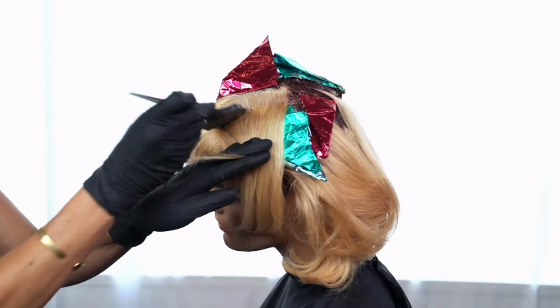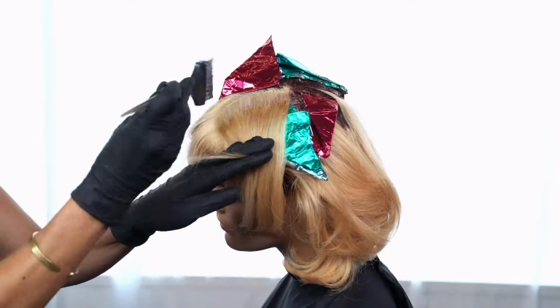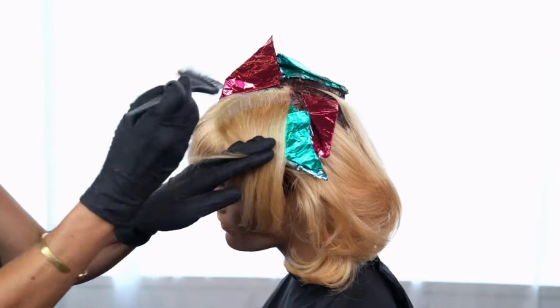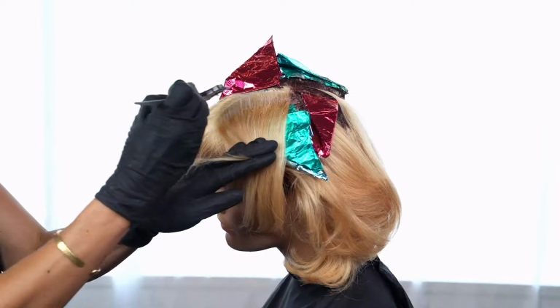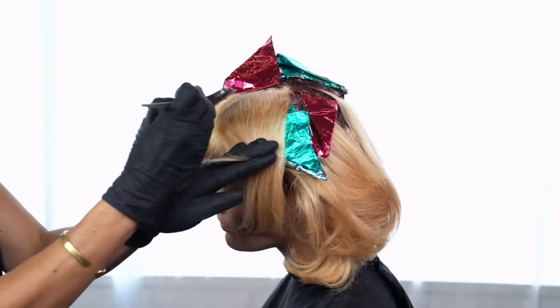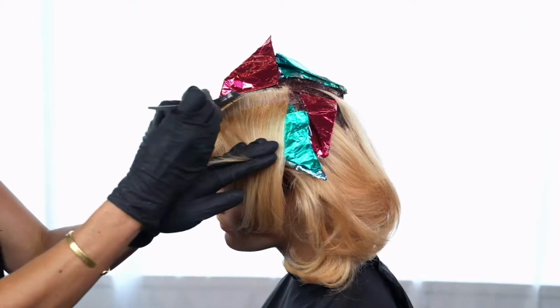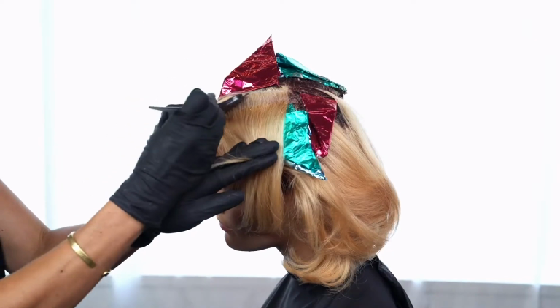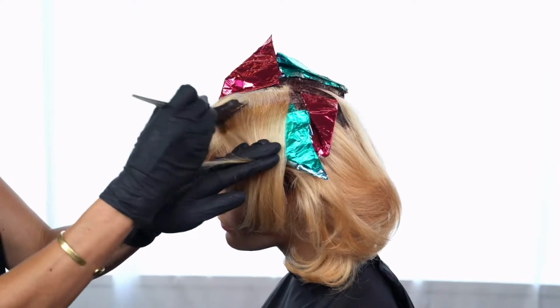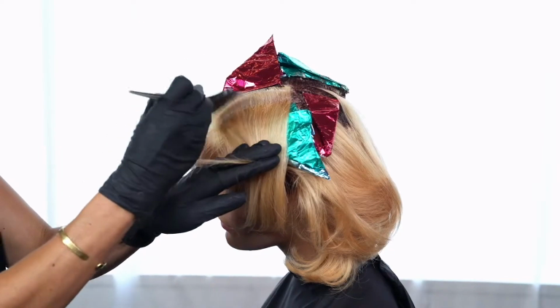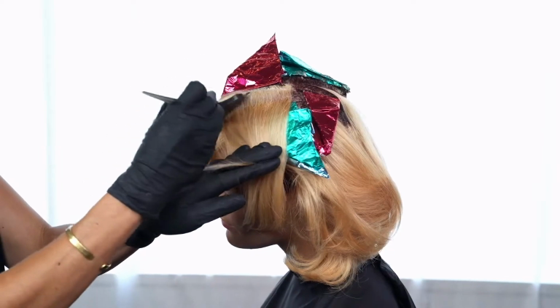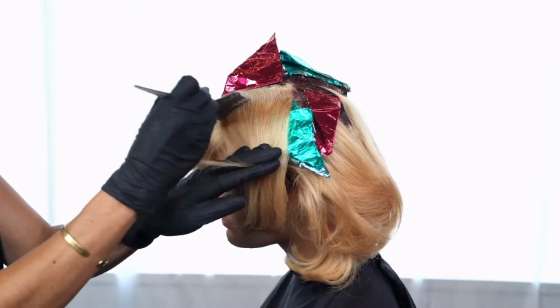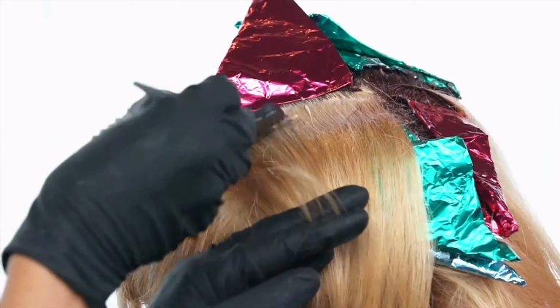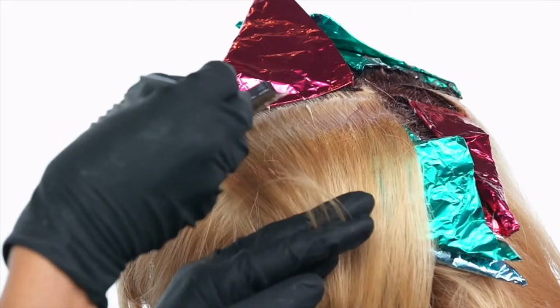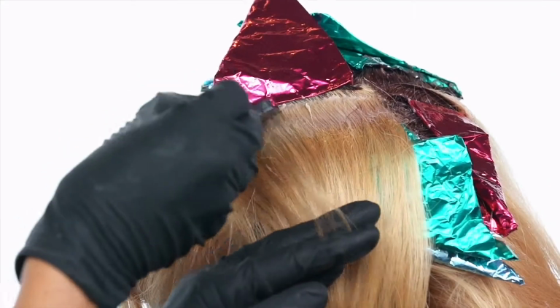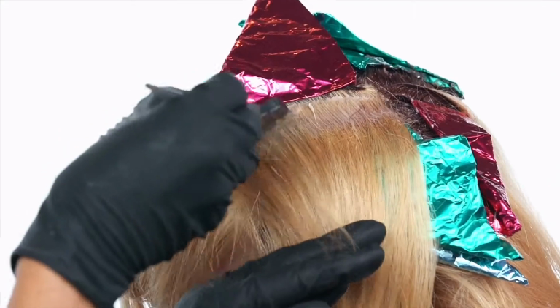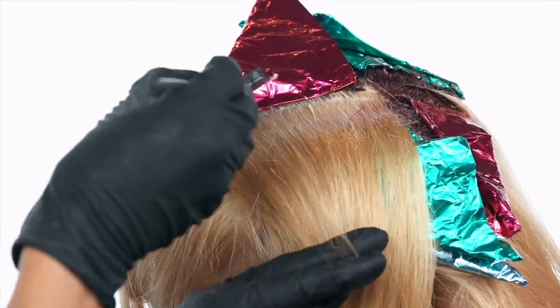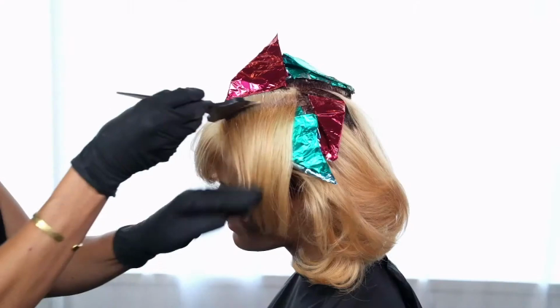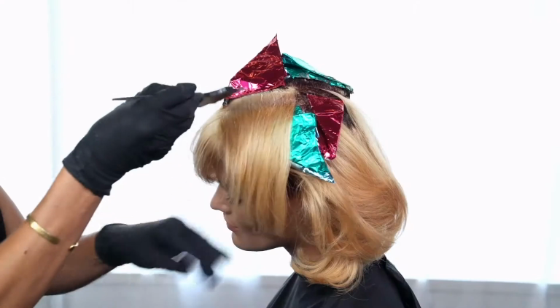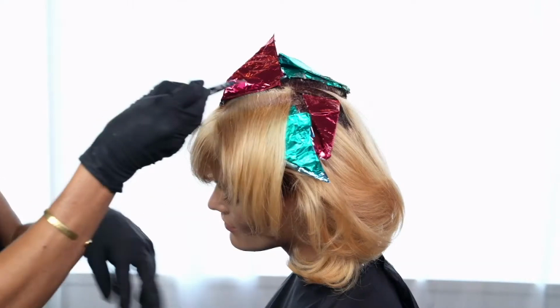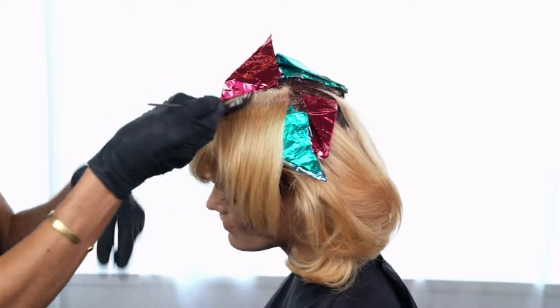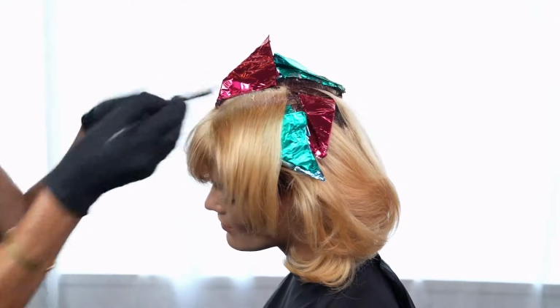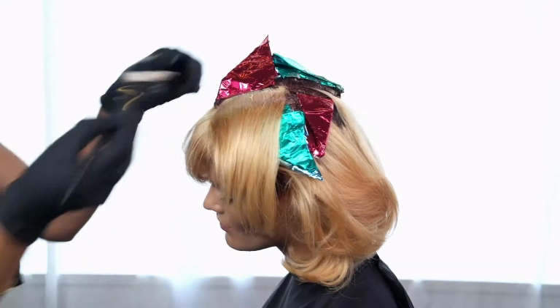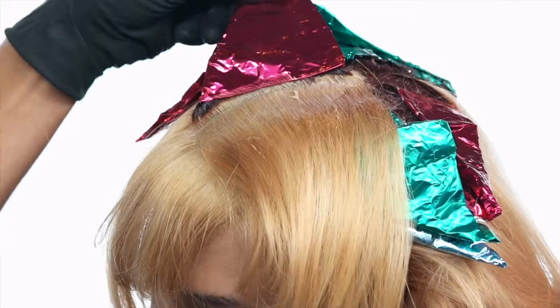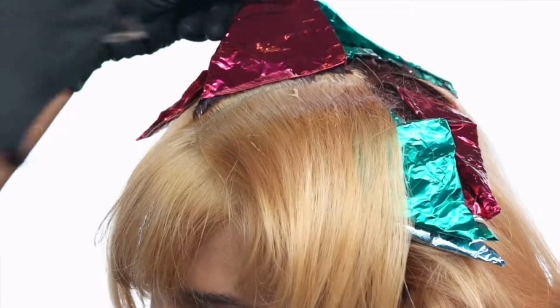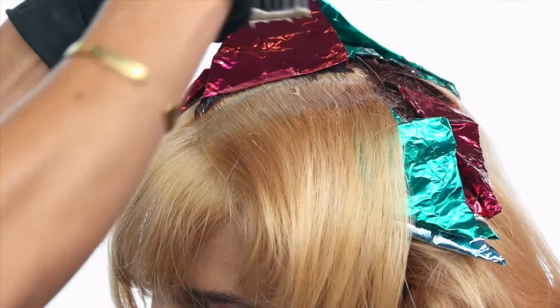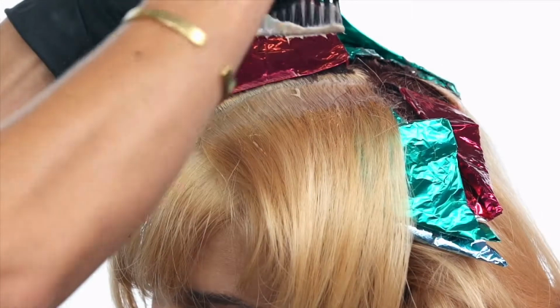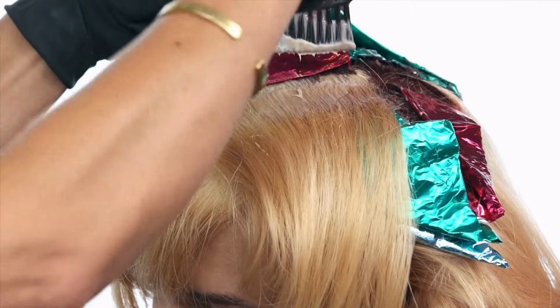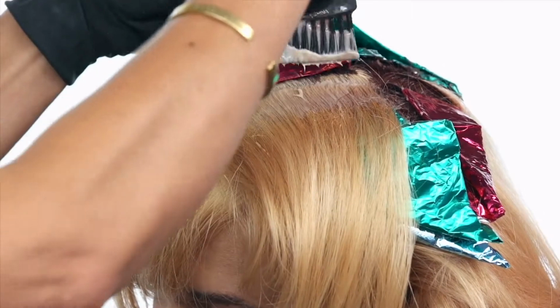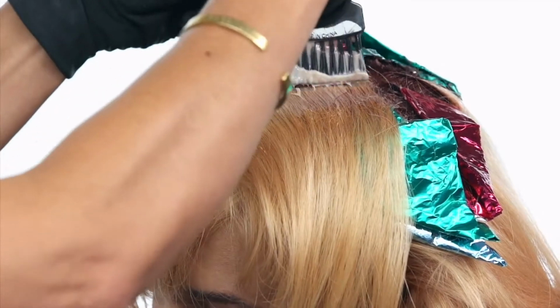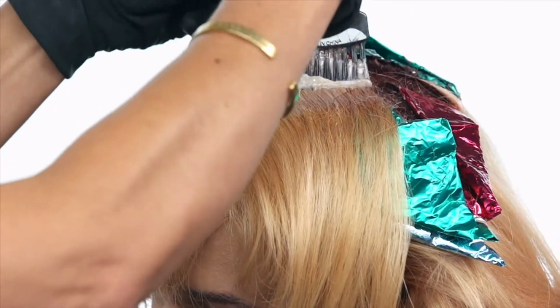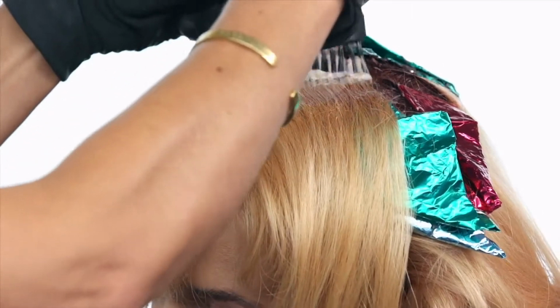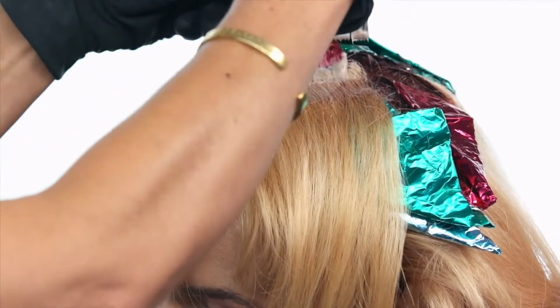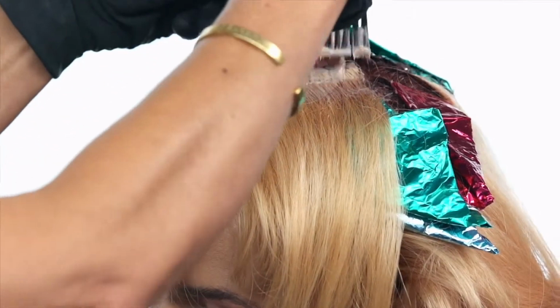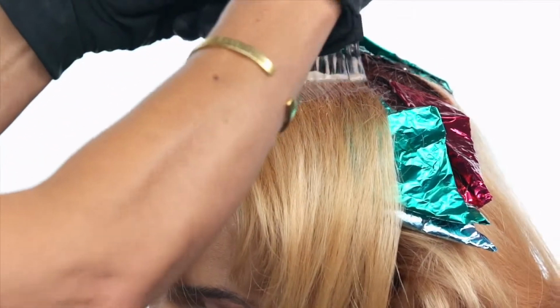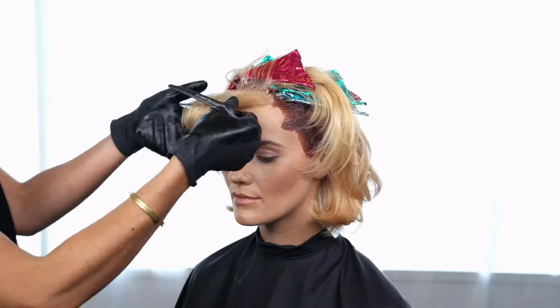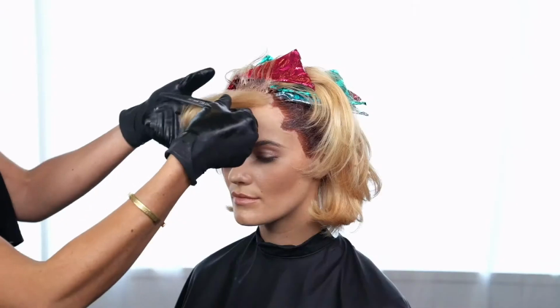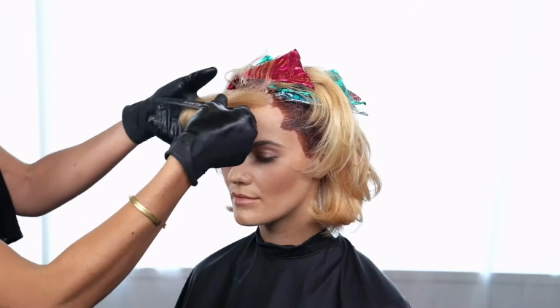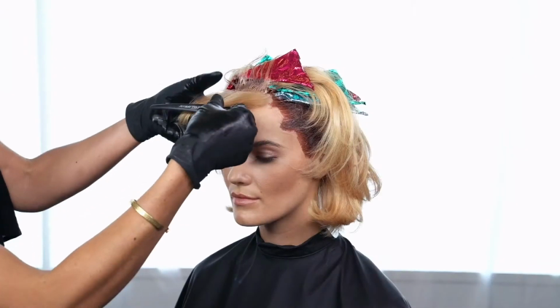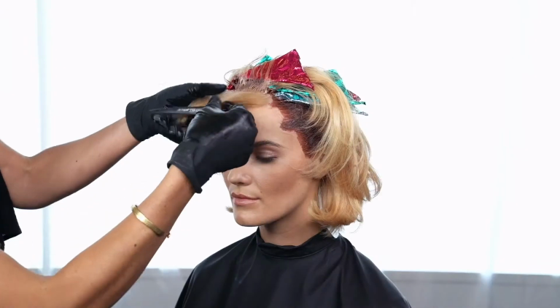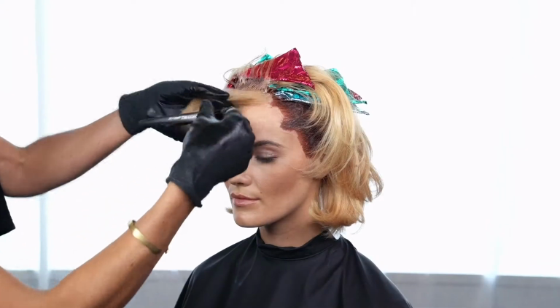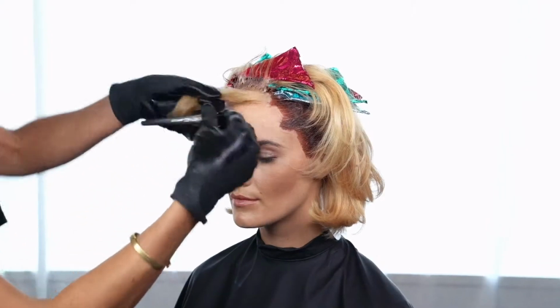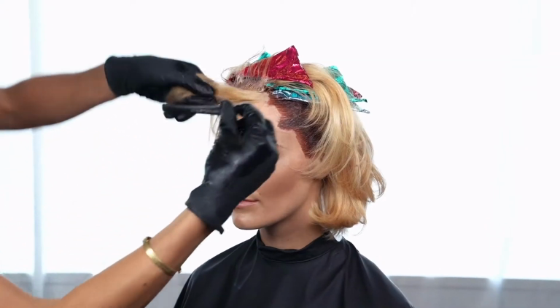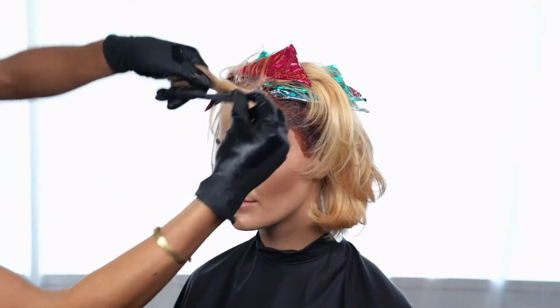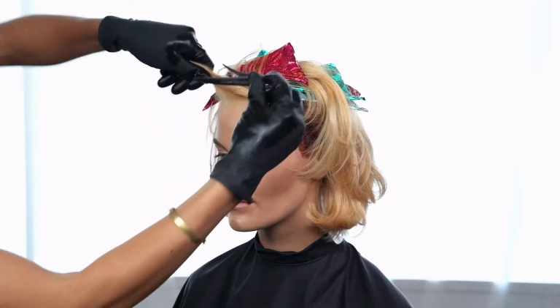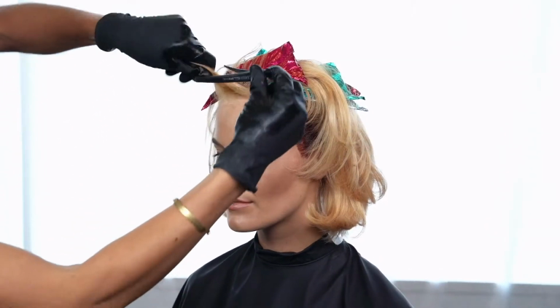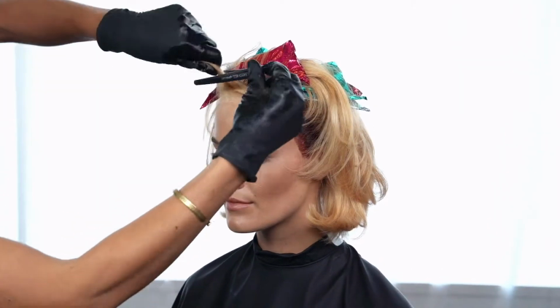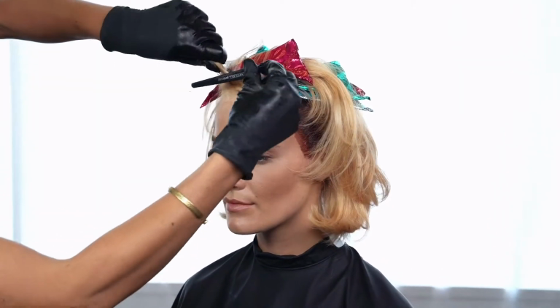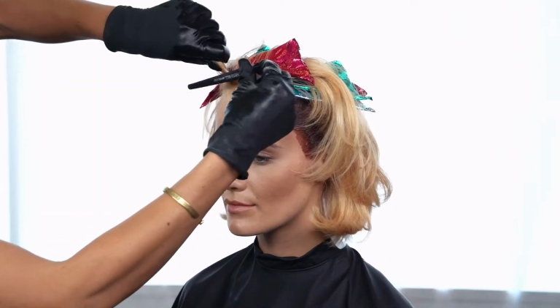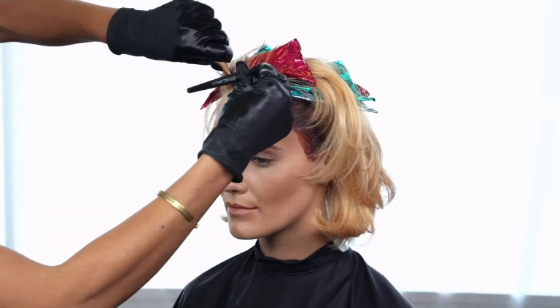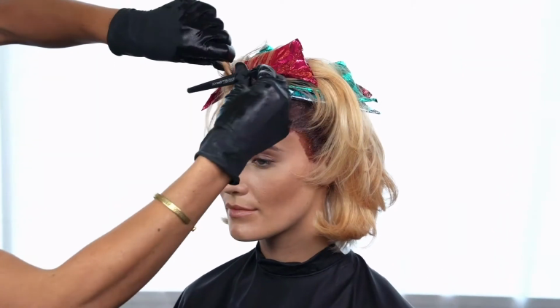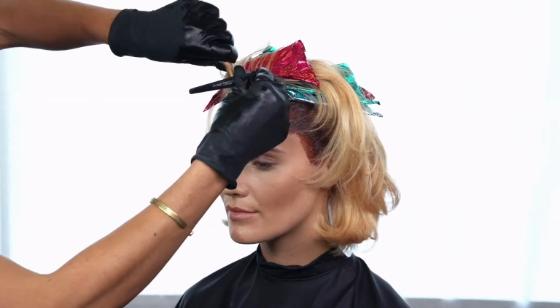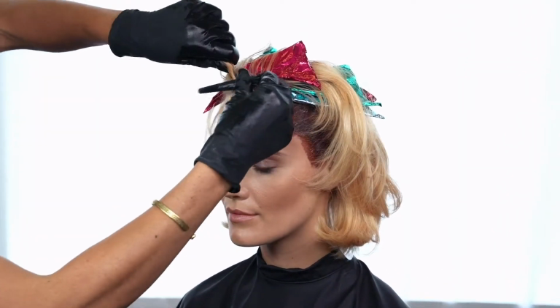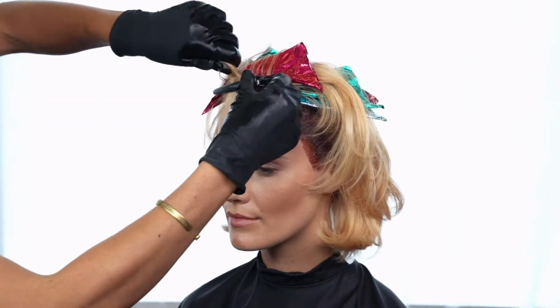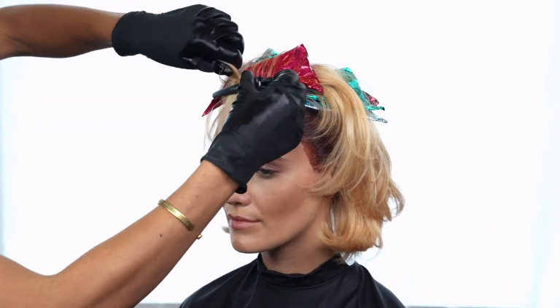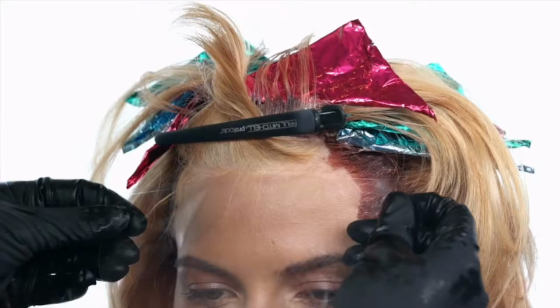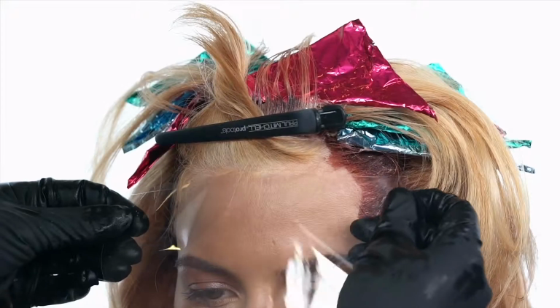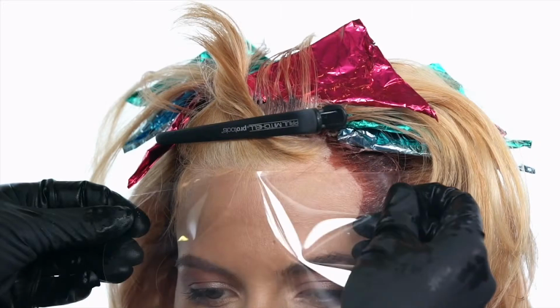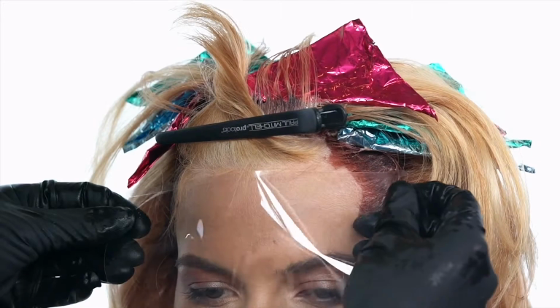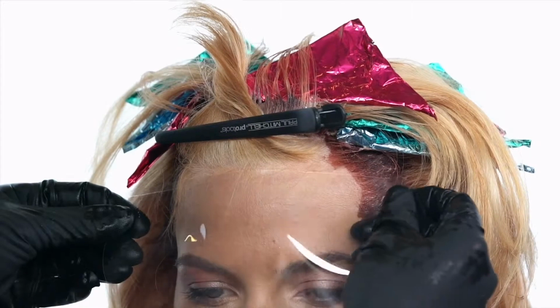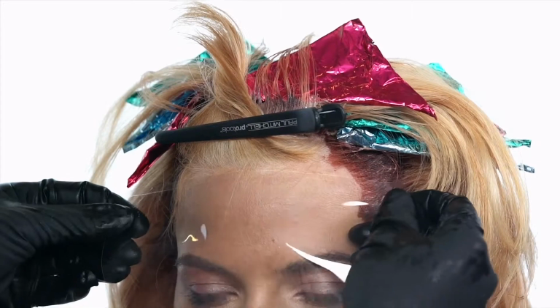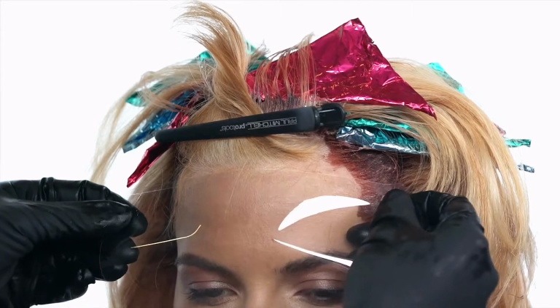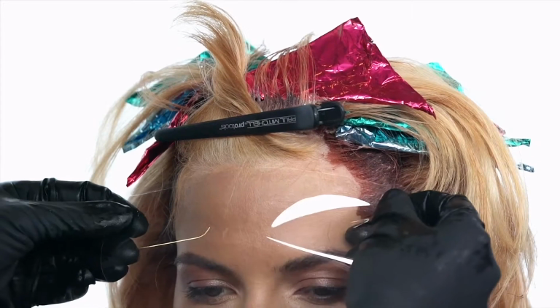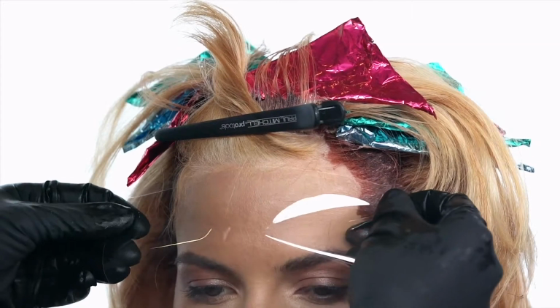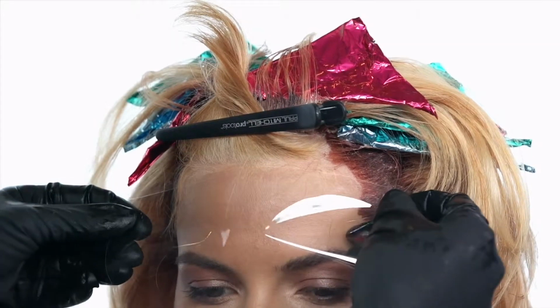For short lengths in the front, use clear foils to avoid any color in the eyes or on the forehead.